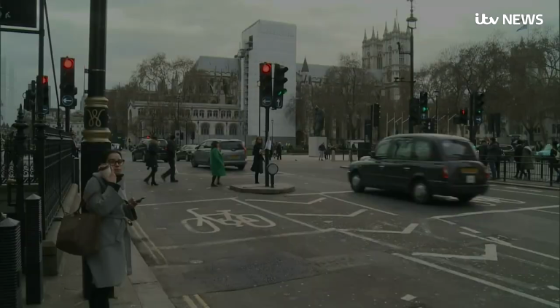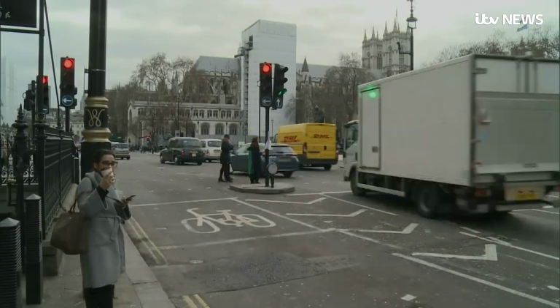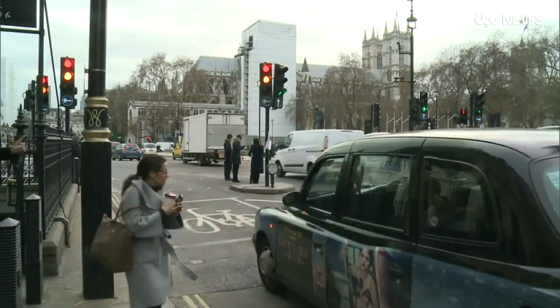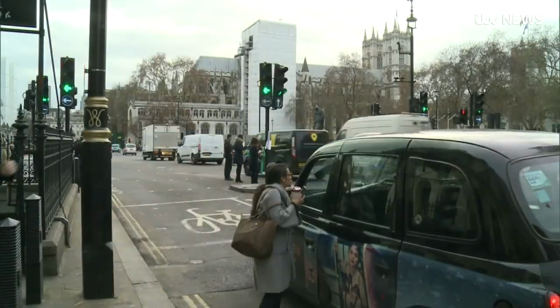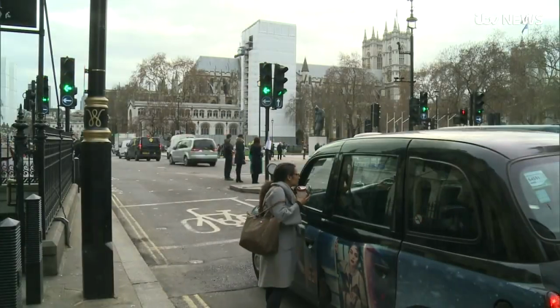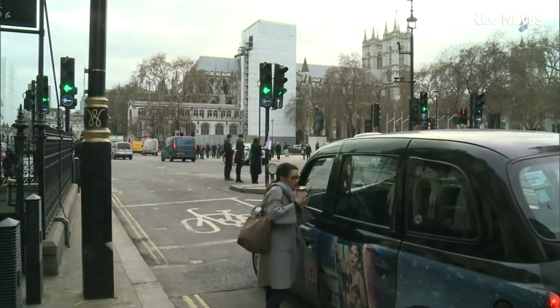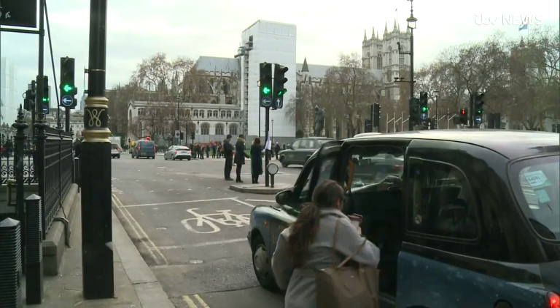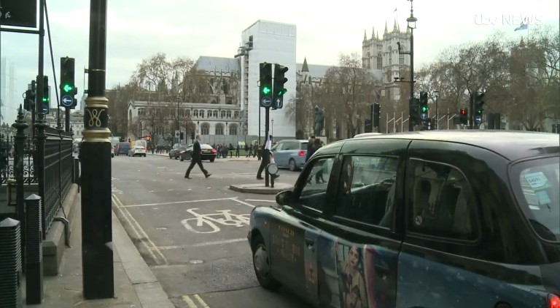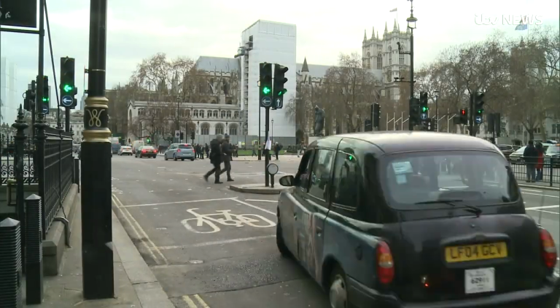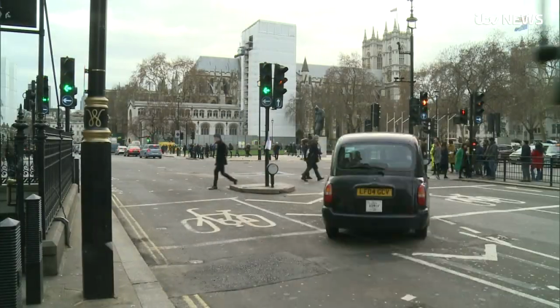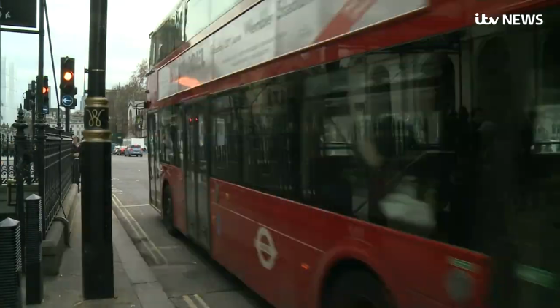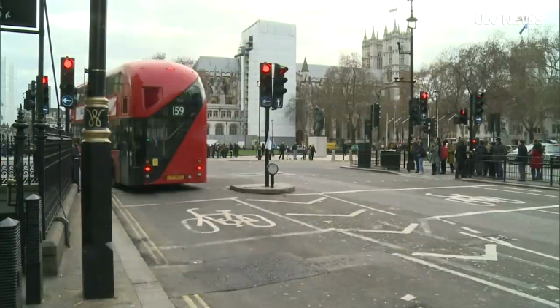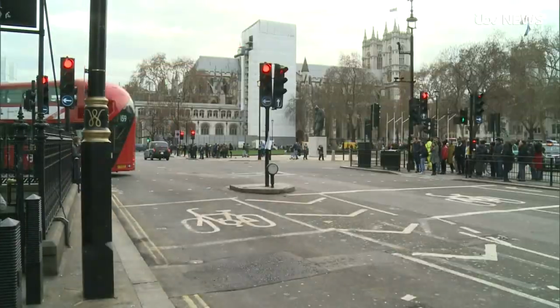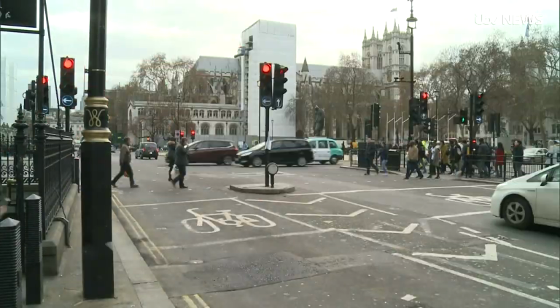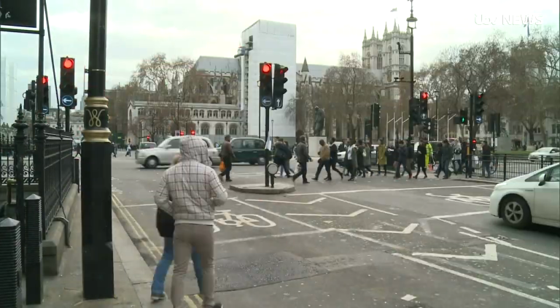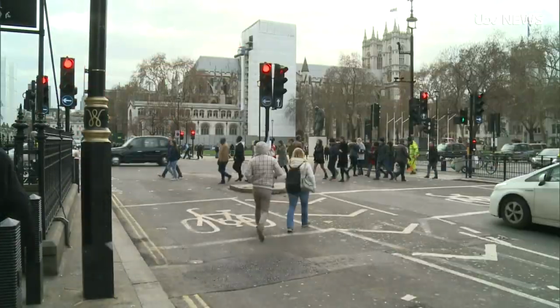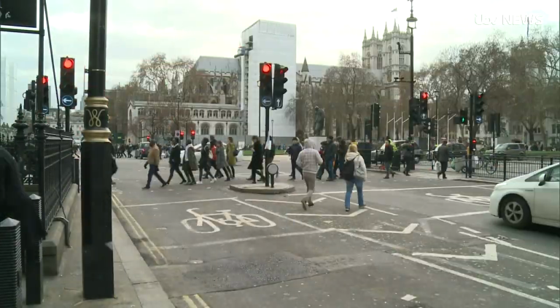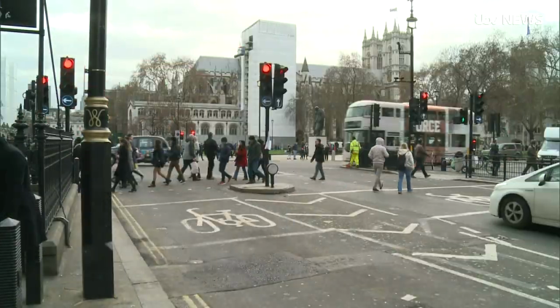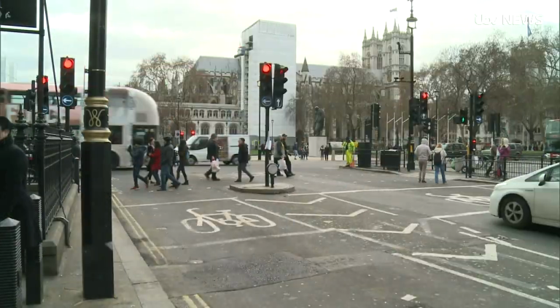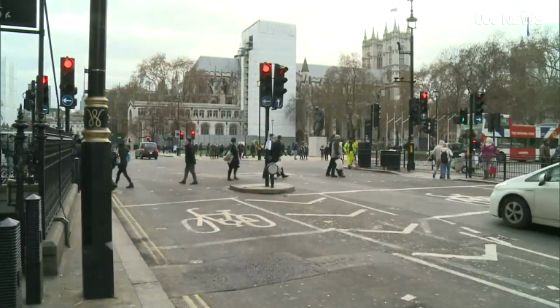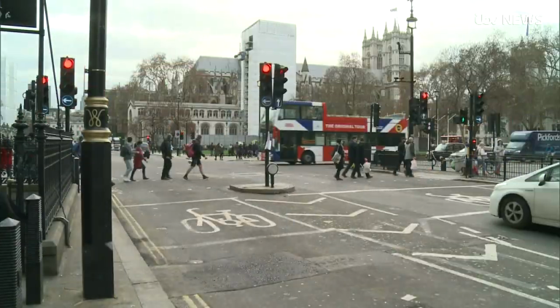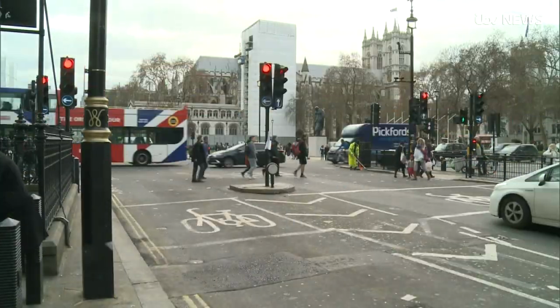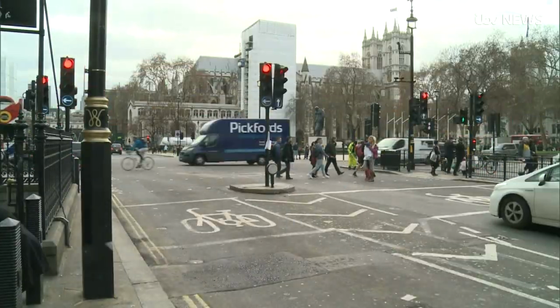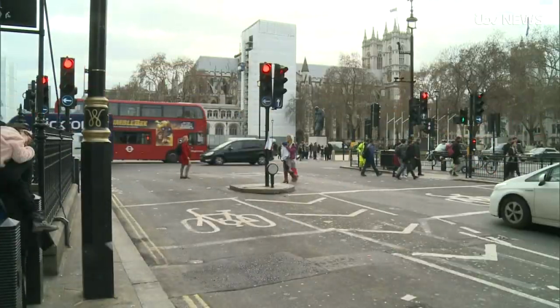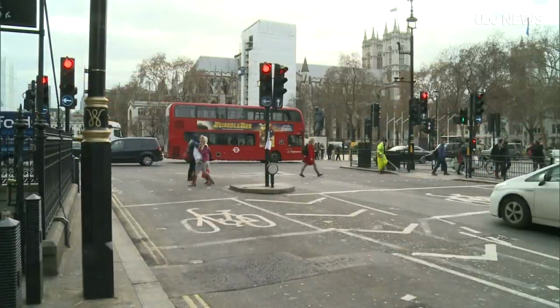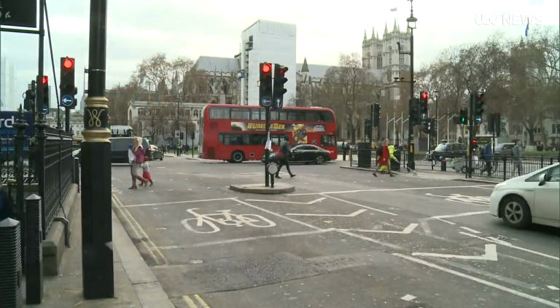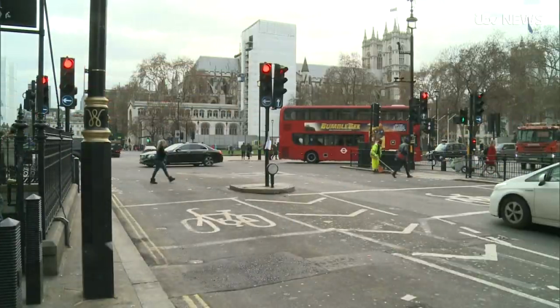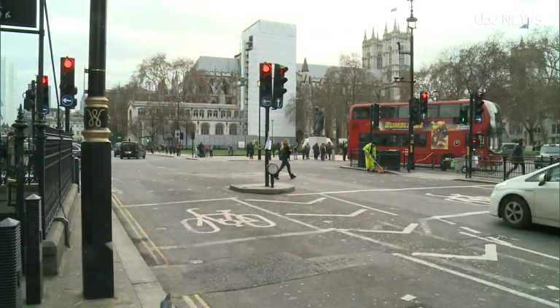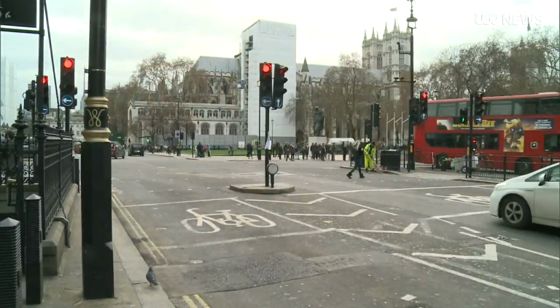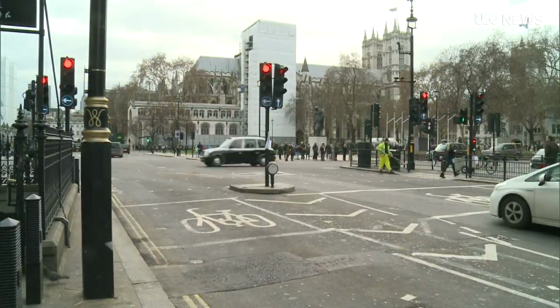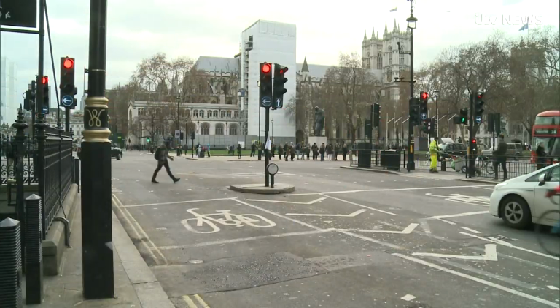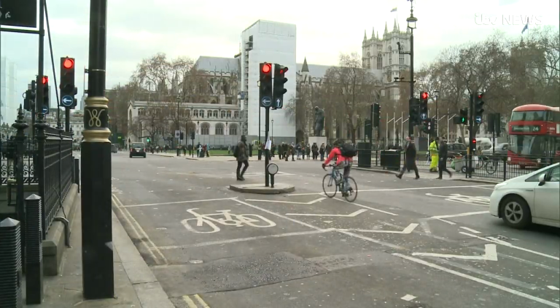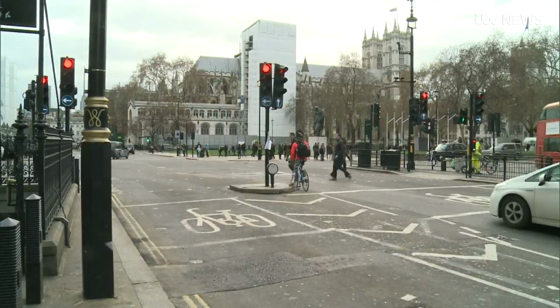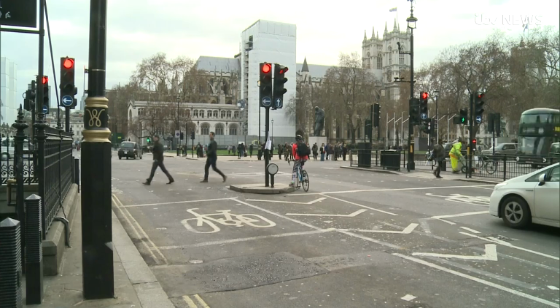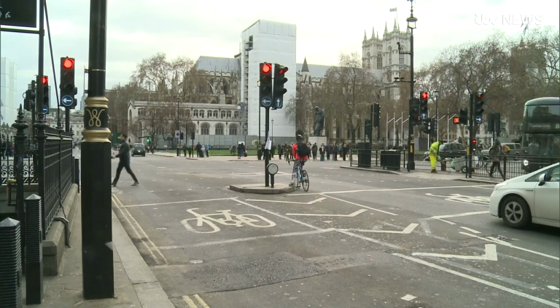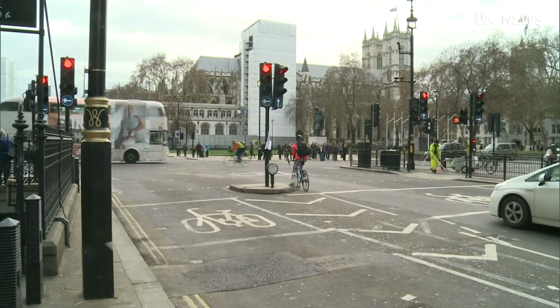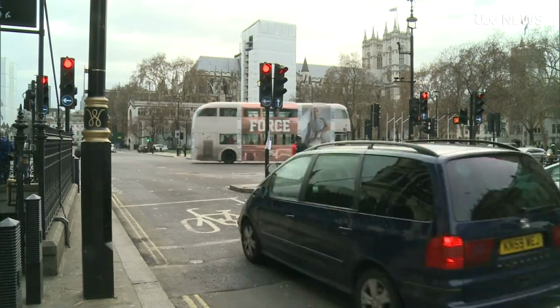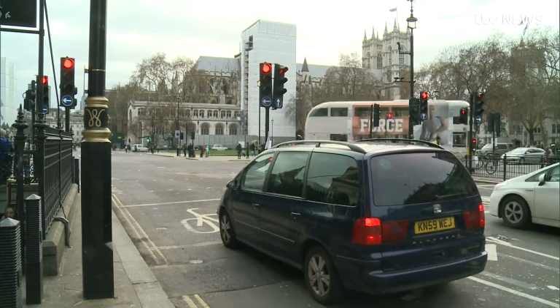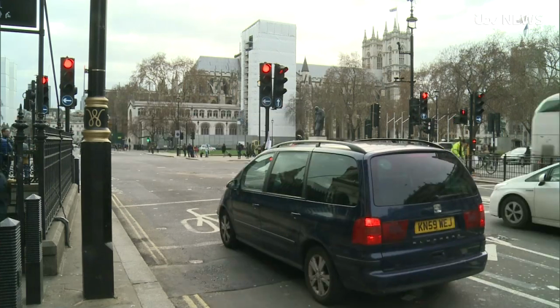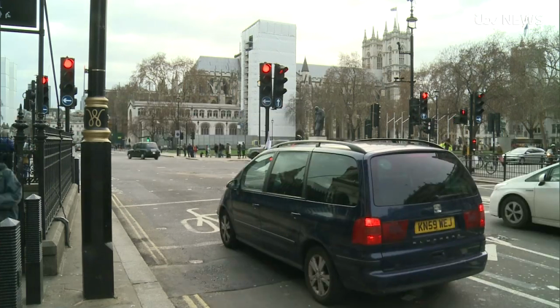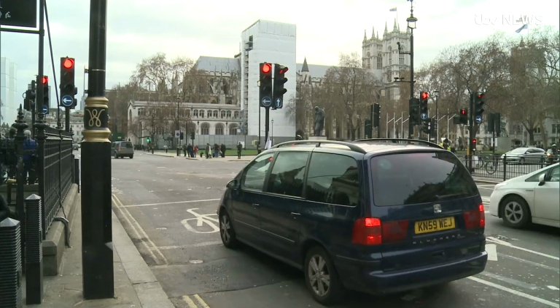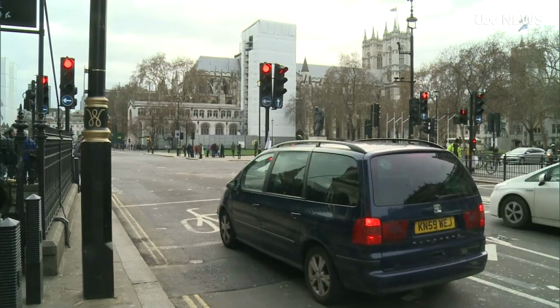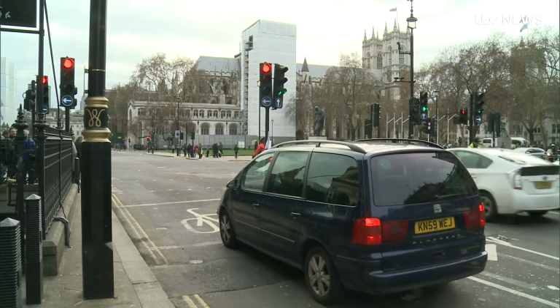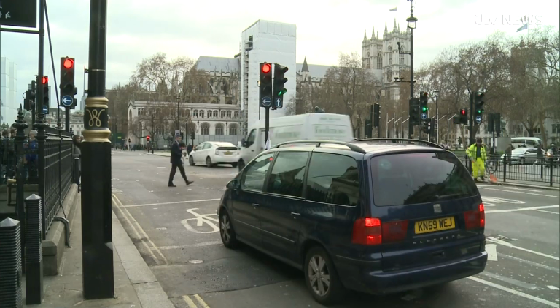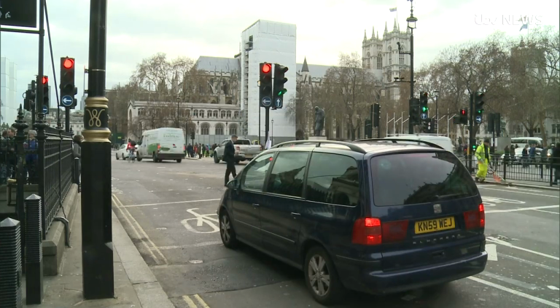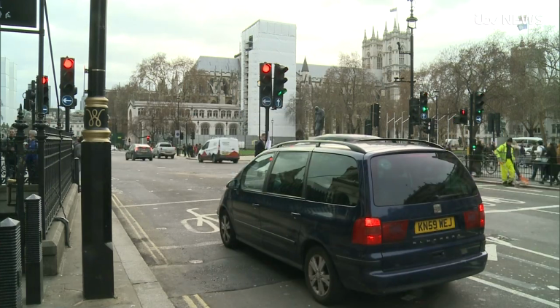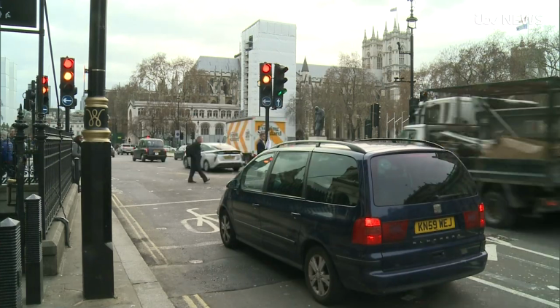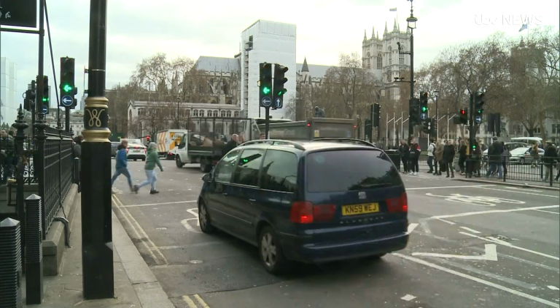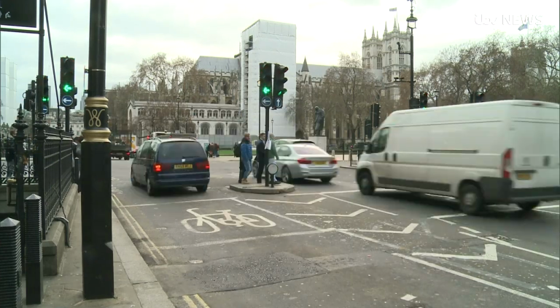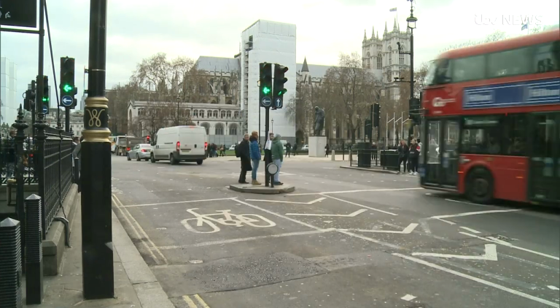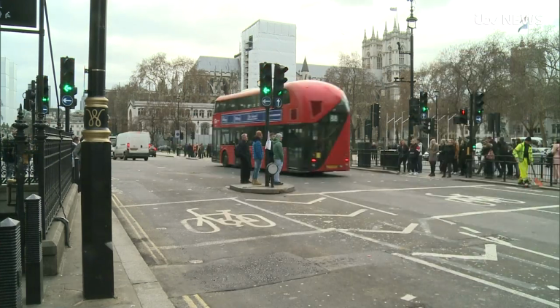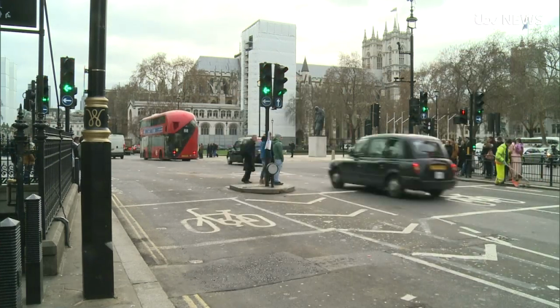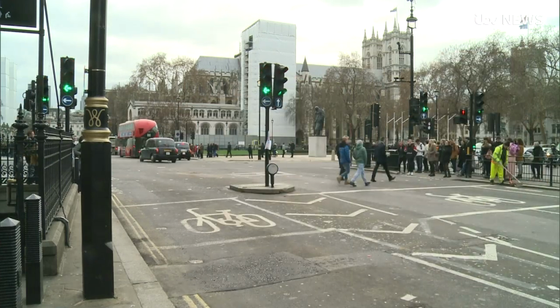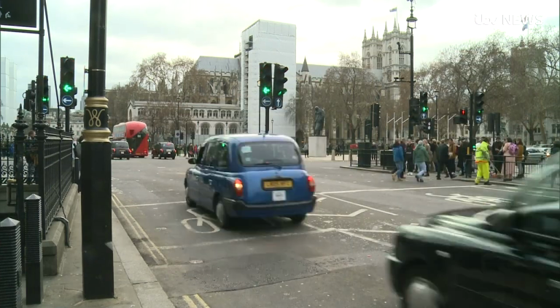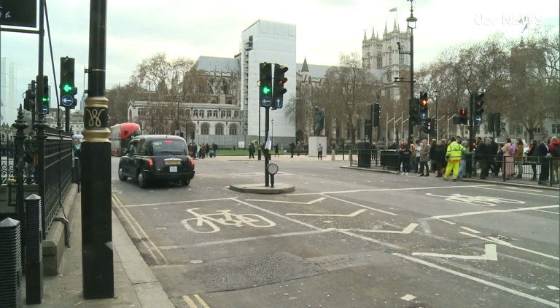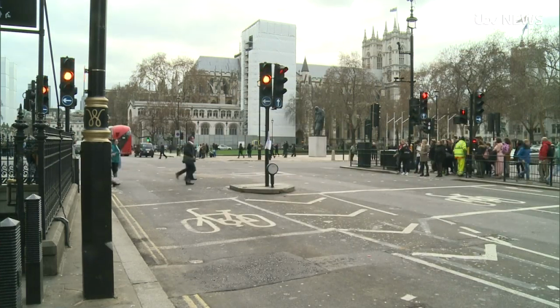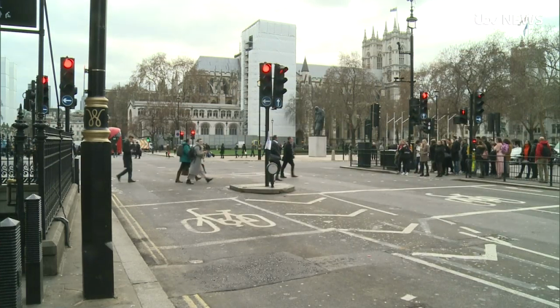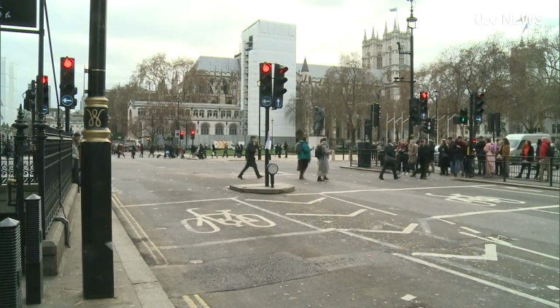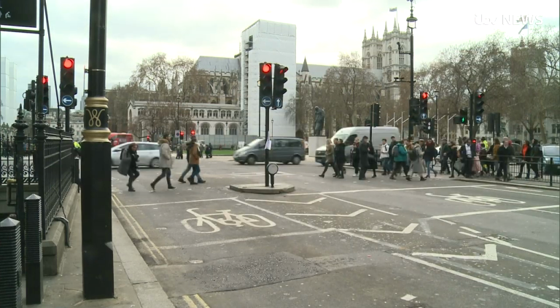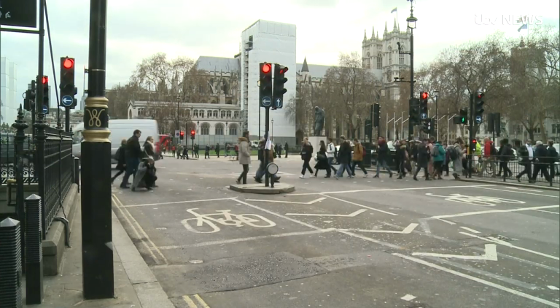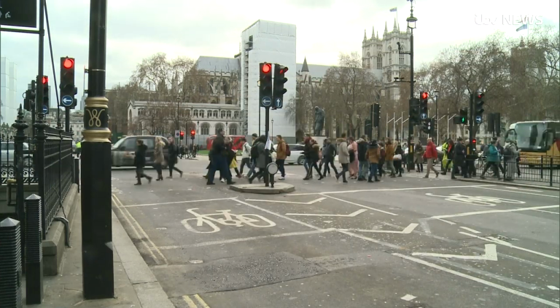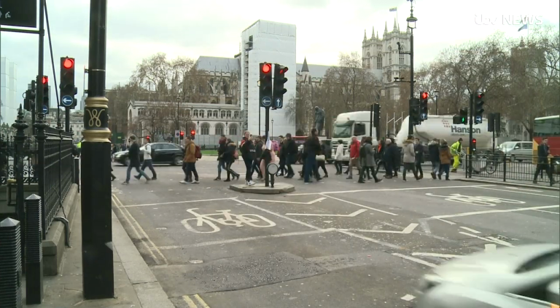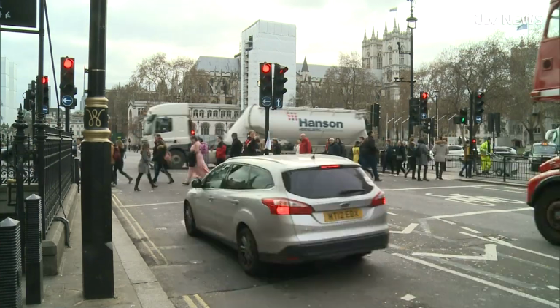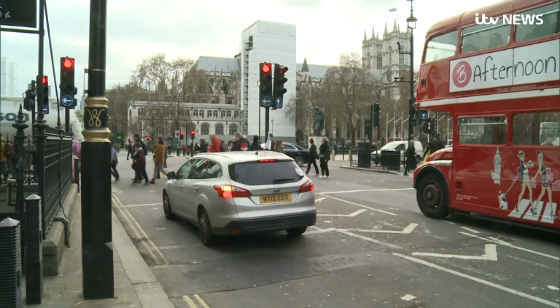Whatever the technology, the one thing you can guarantee is when you're in a rush, inevitably, they'll be red.